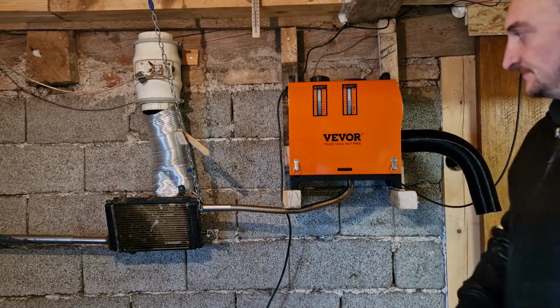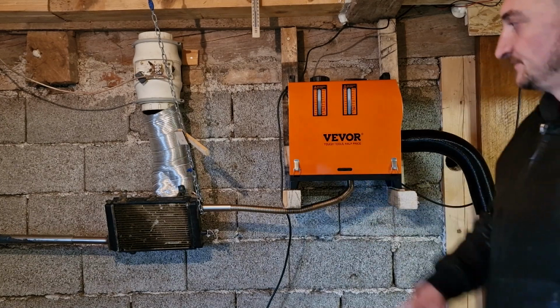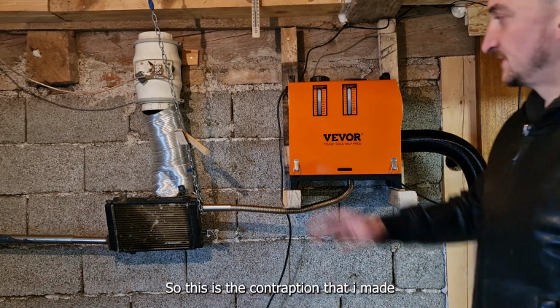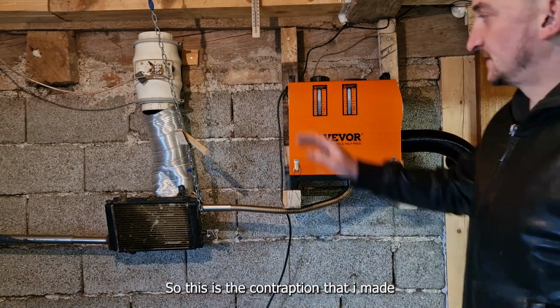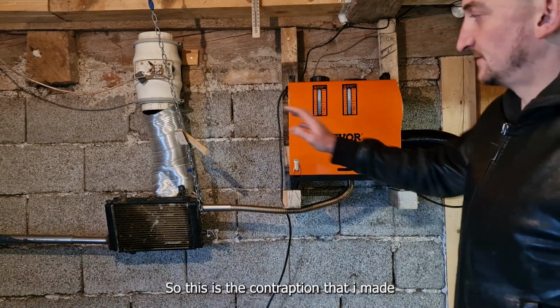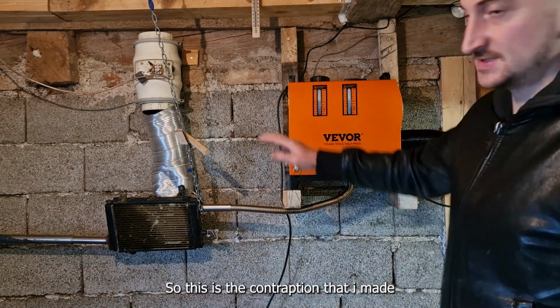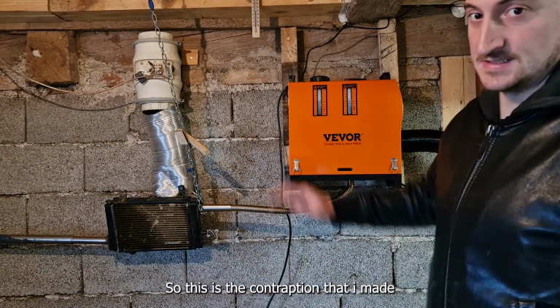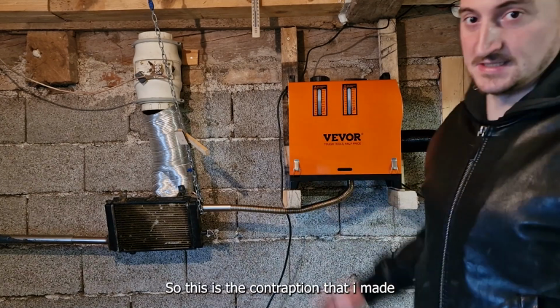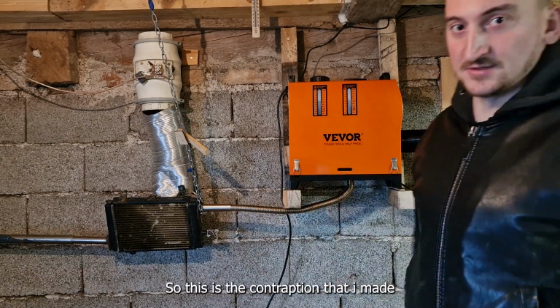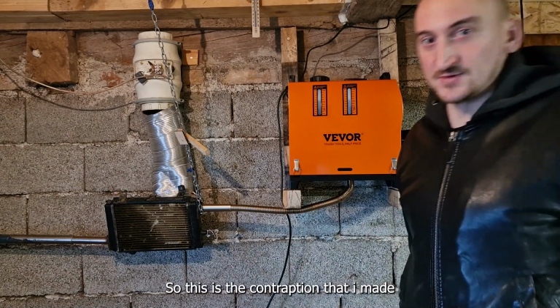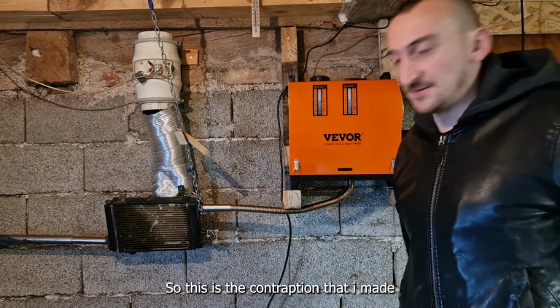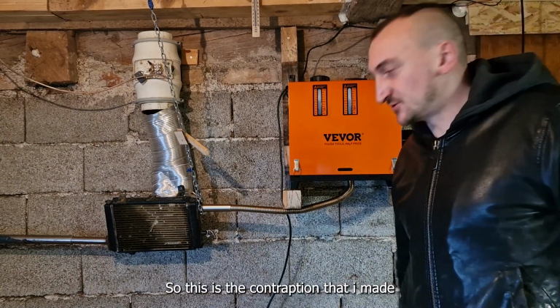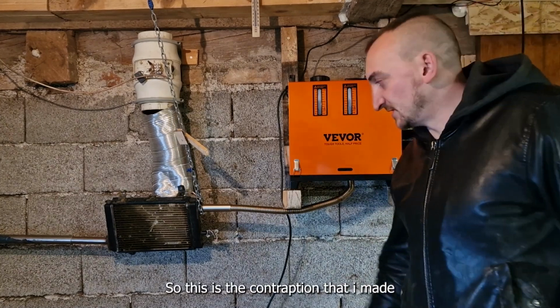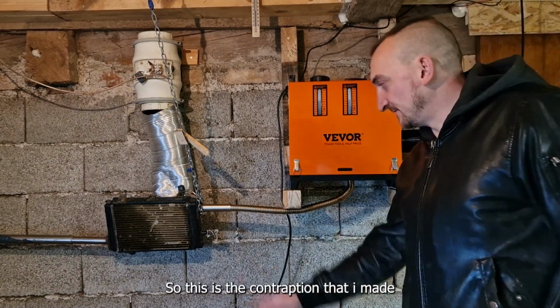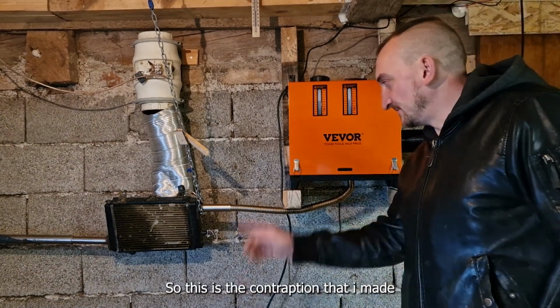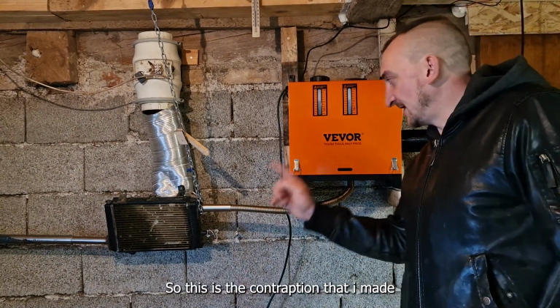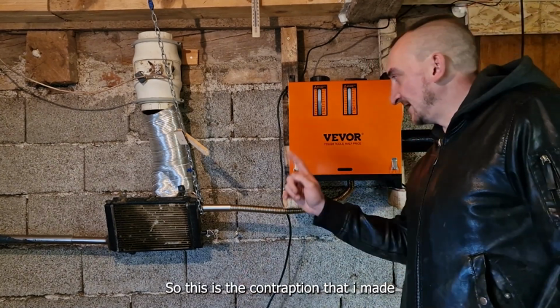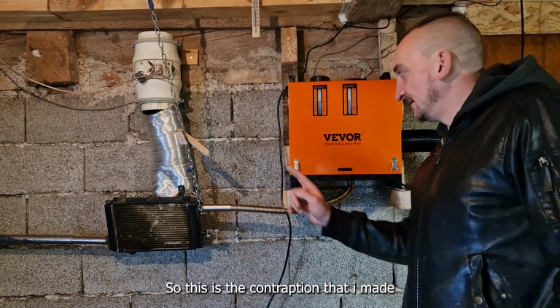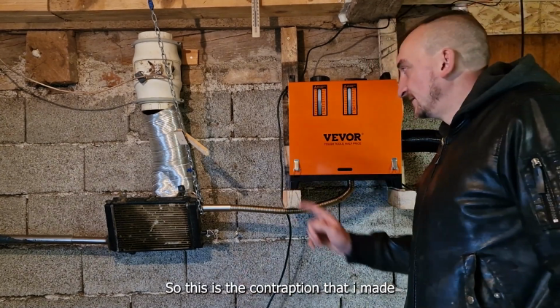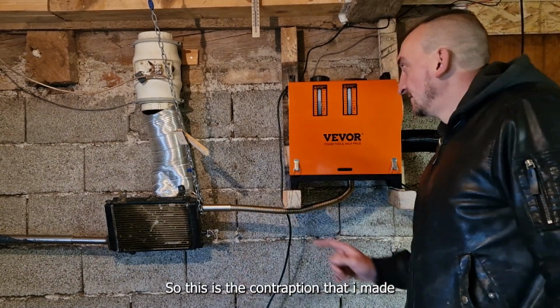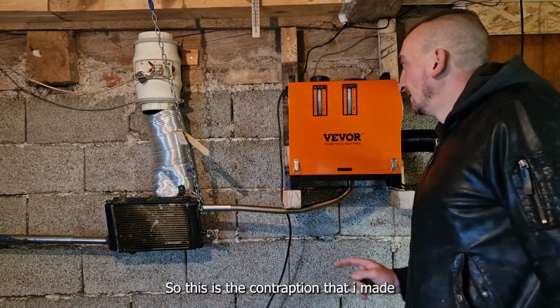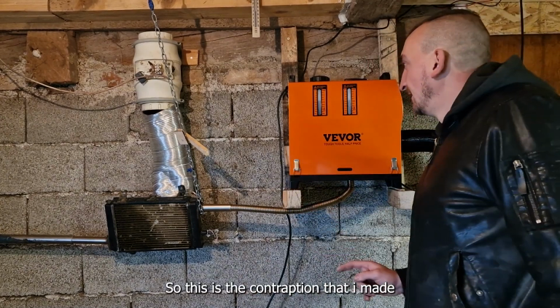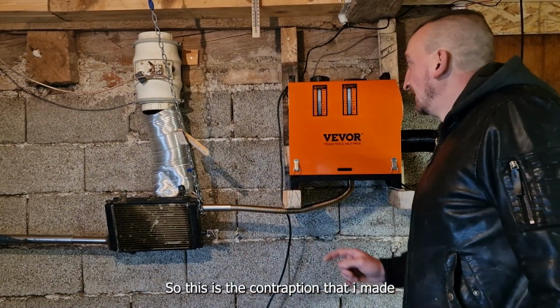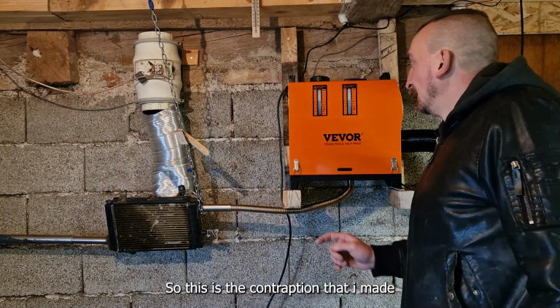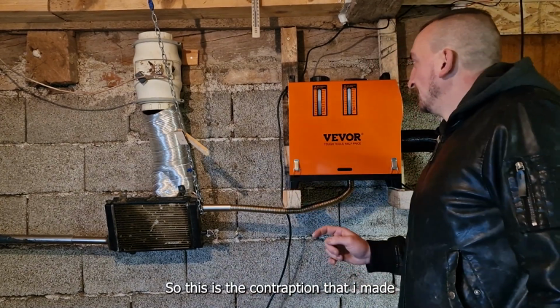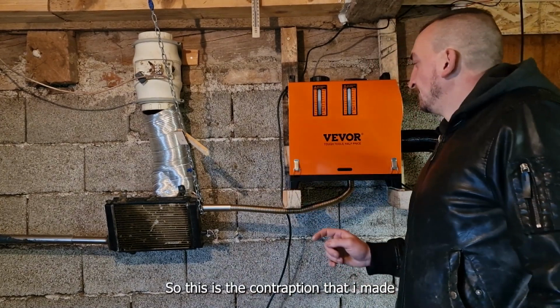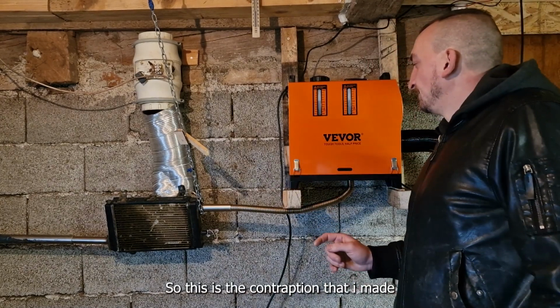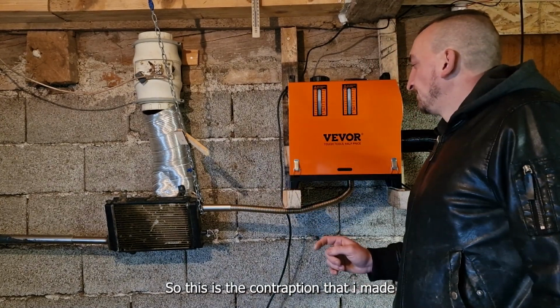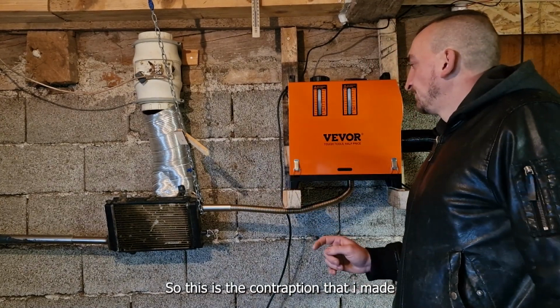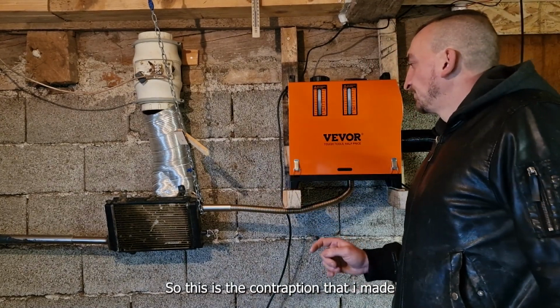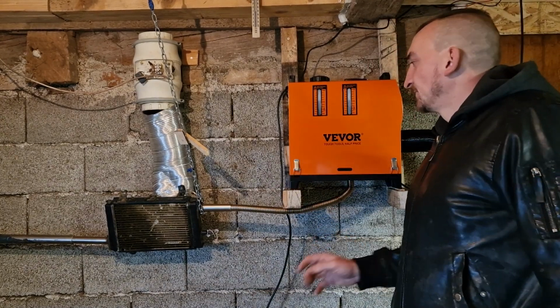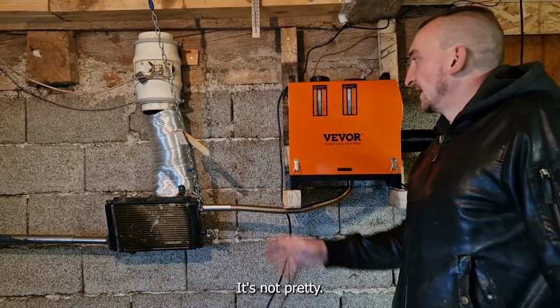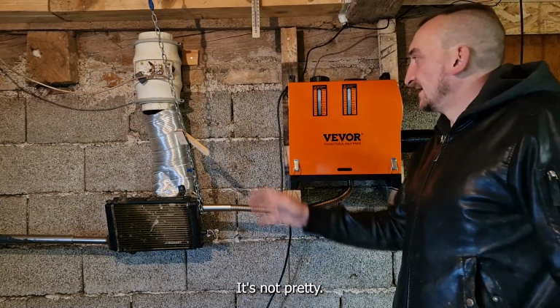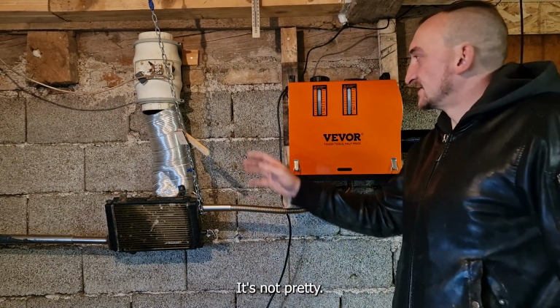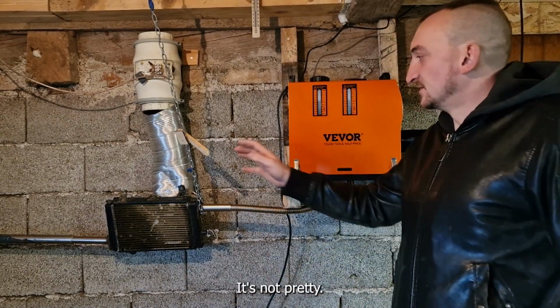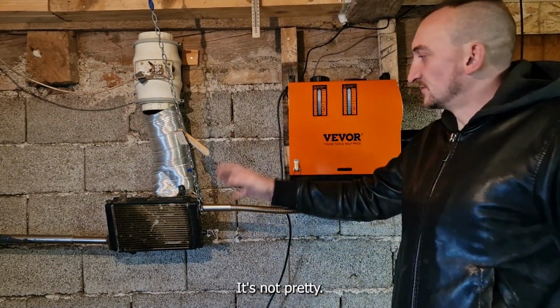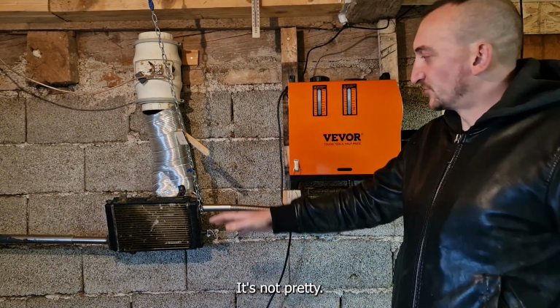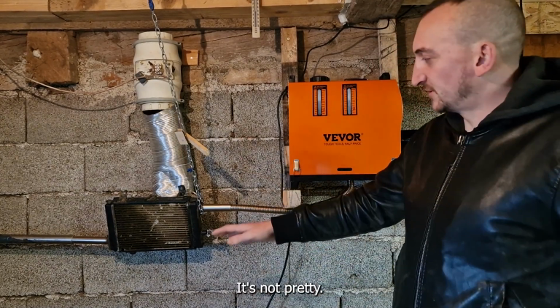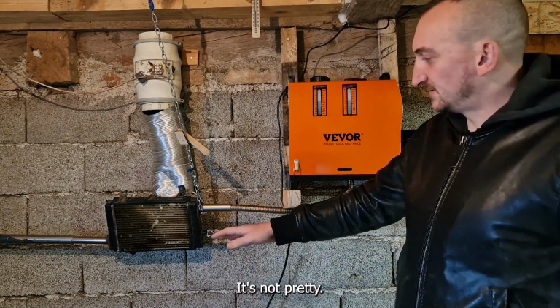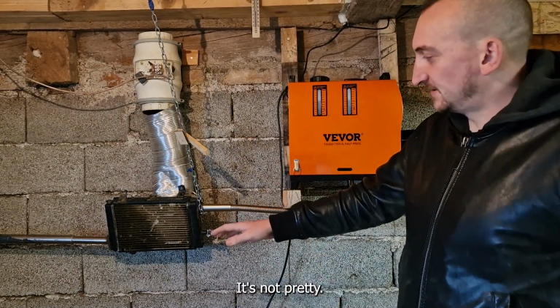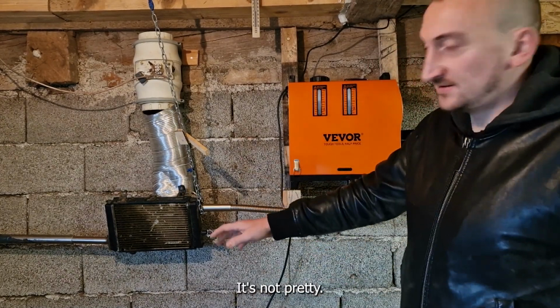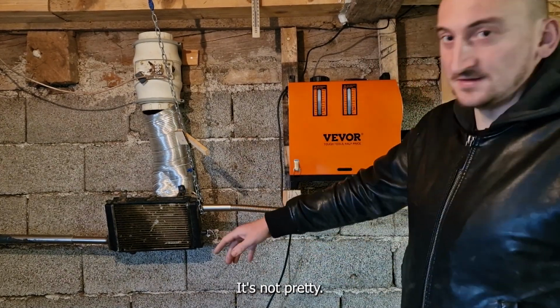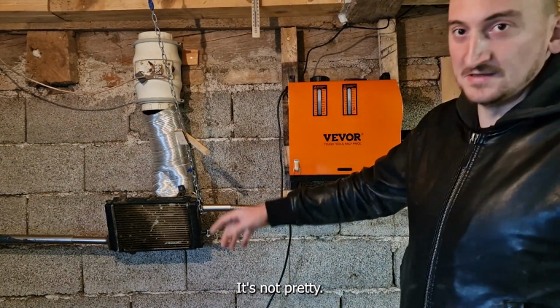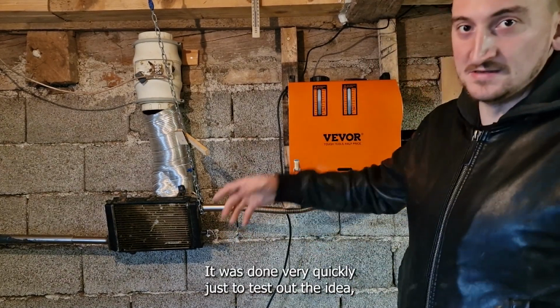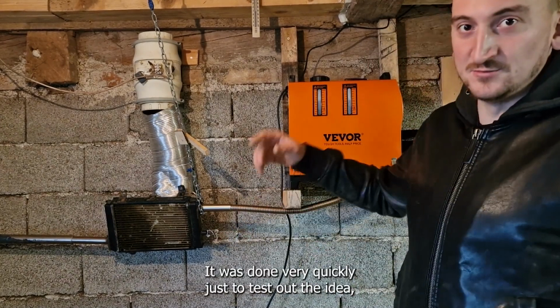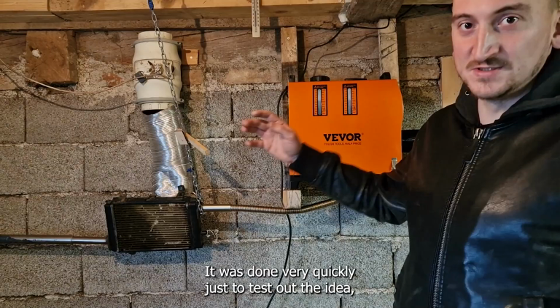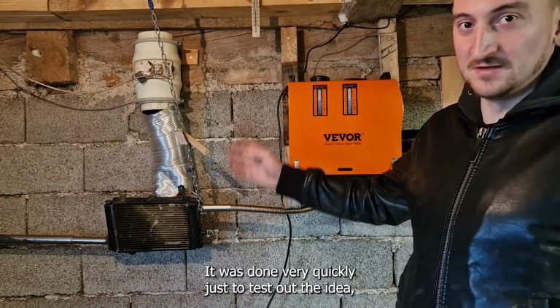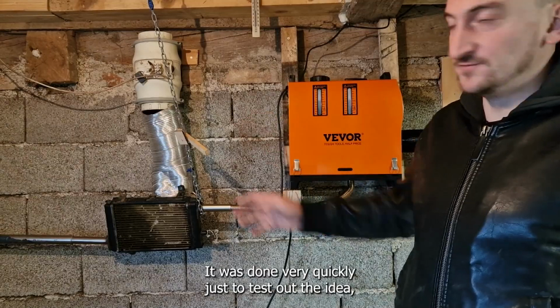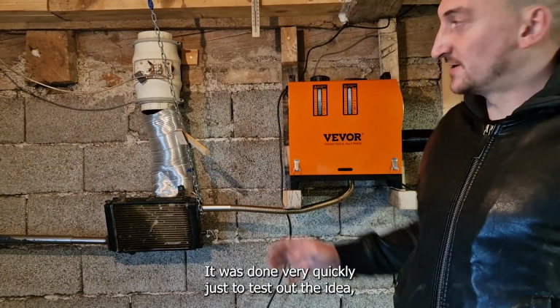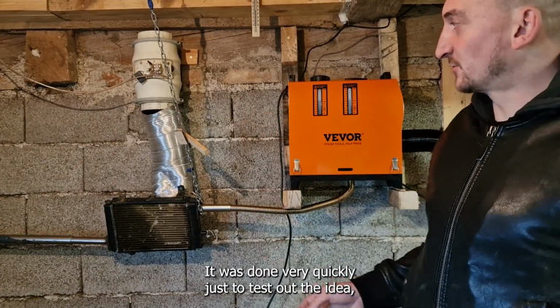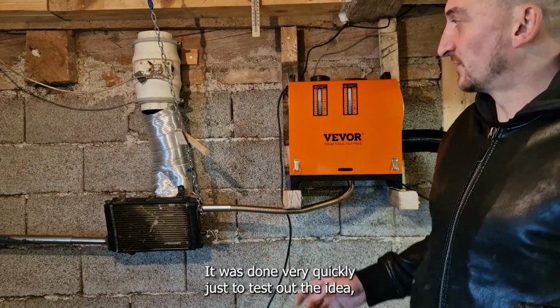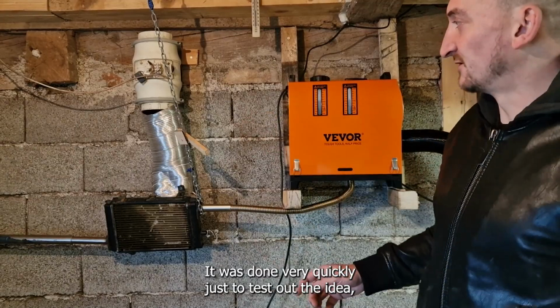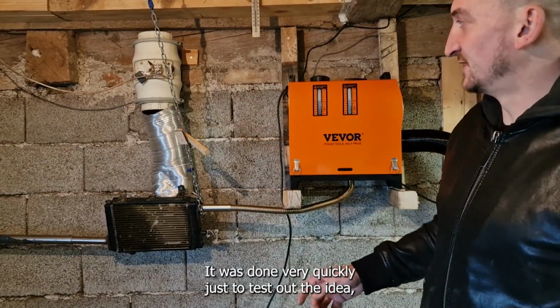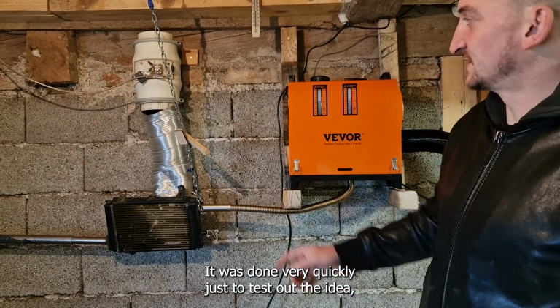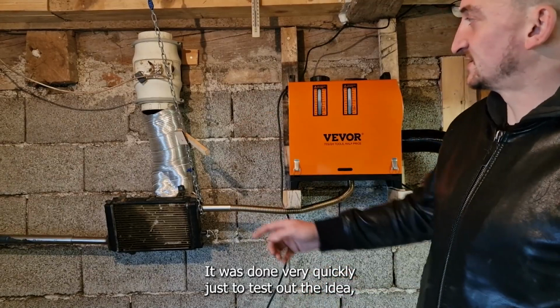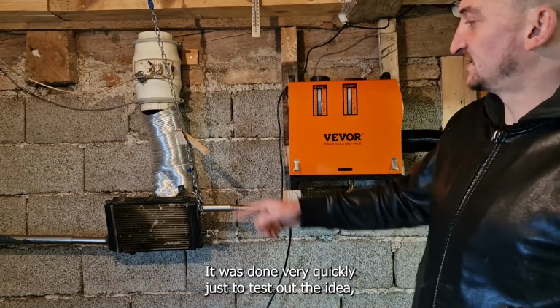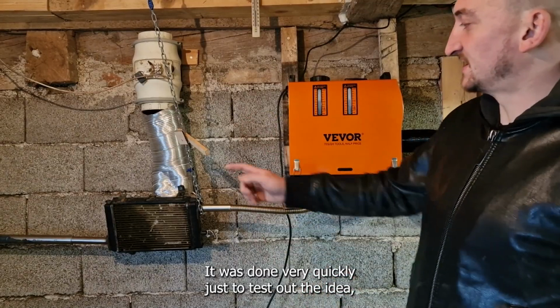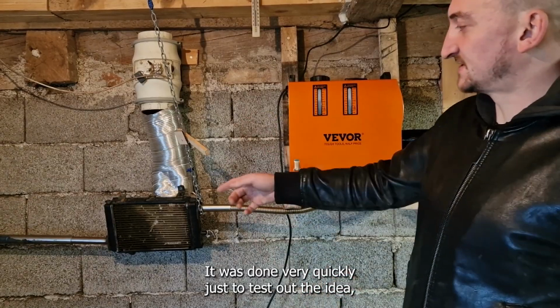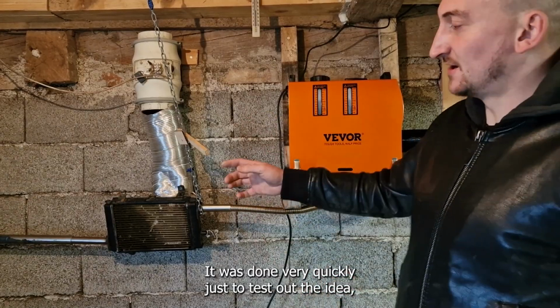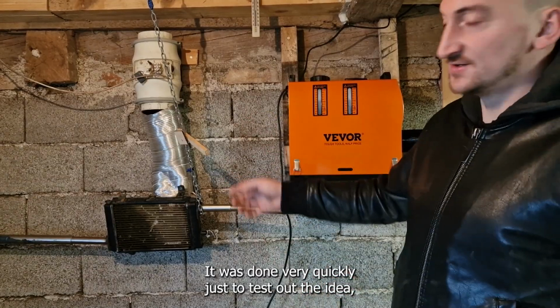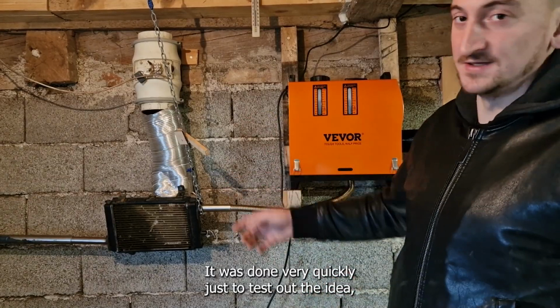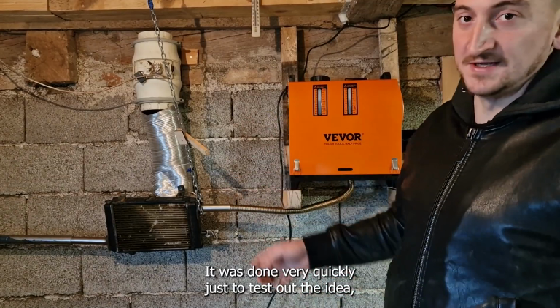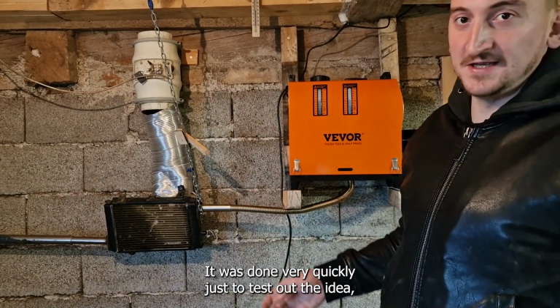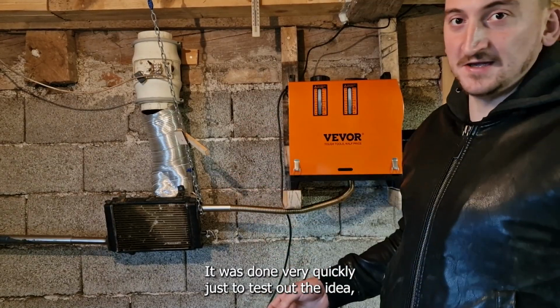So this is the contraption at May. It's not pretty. It was done very quickly just to test out an idea.